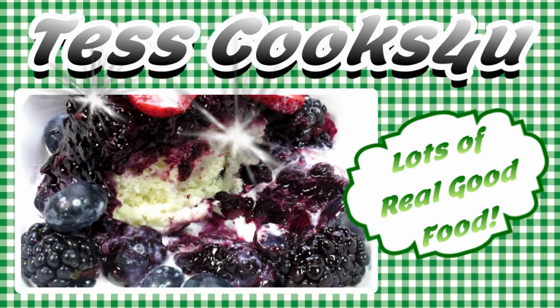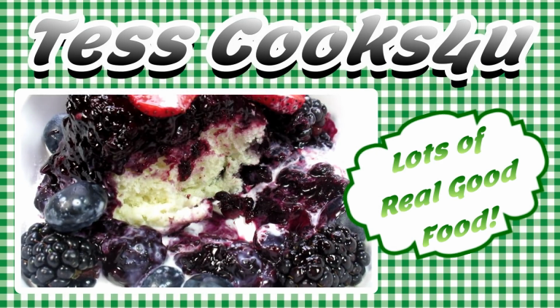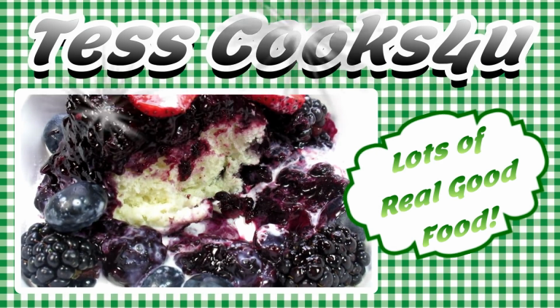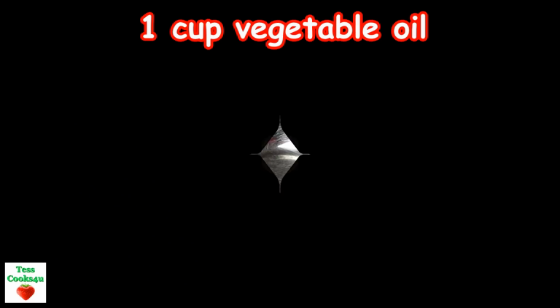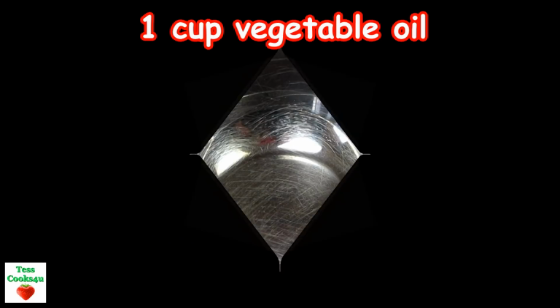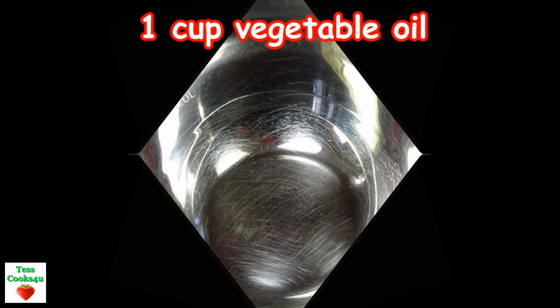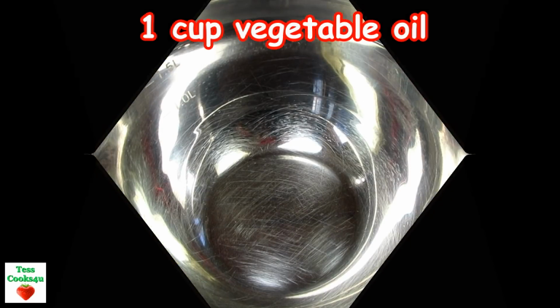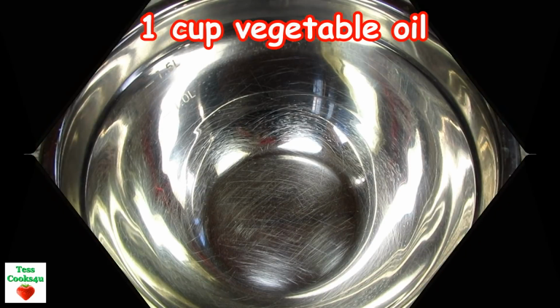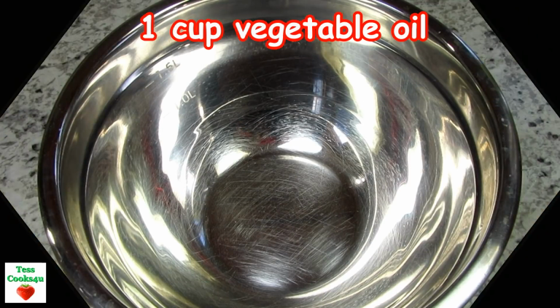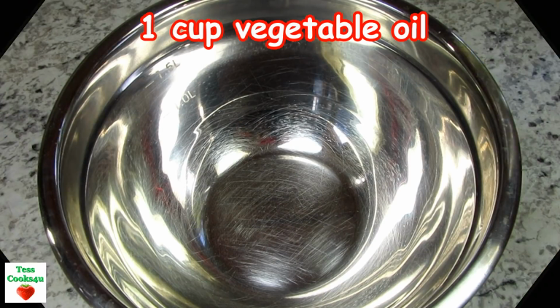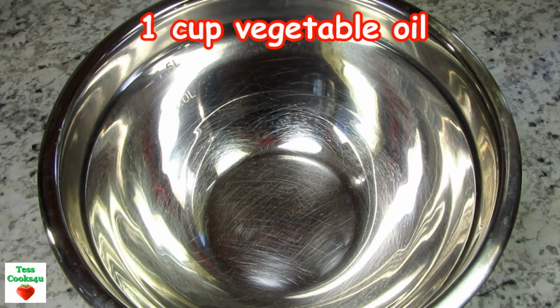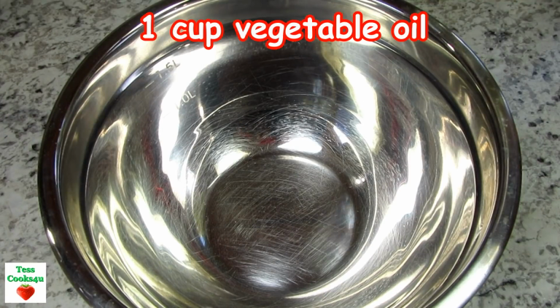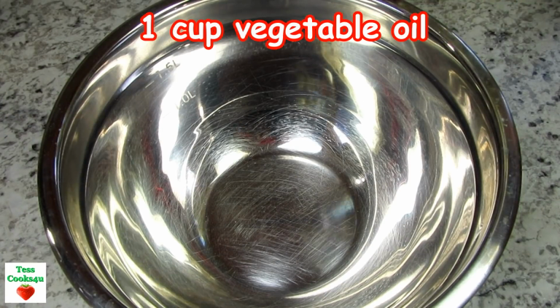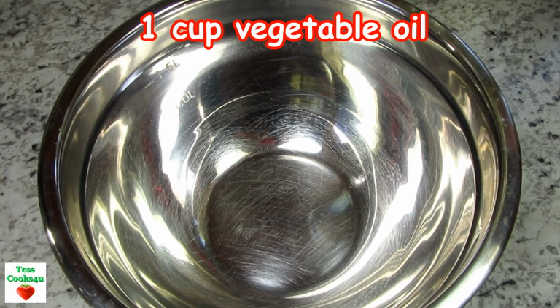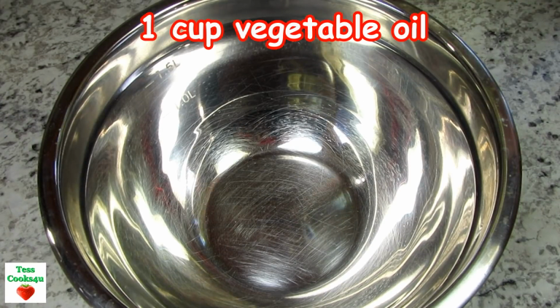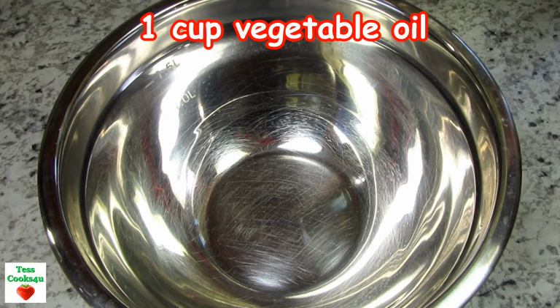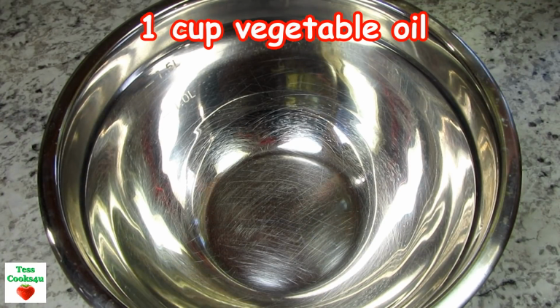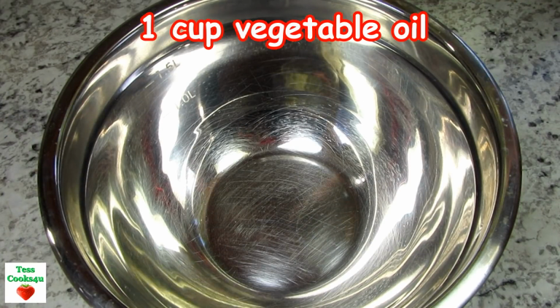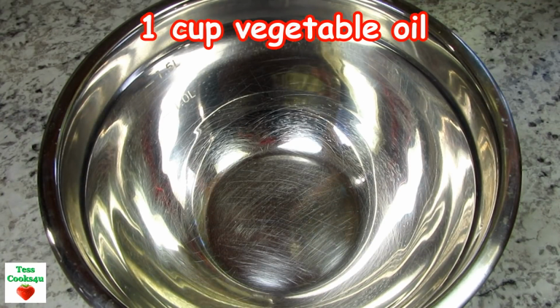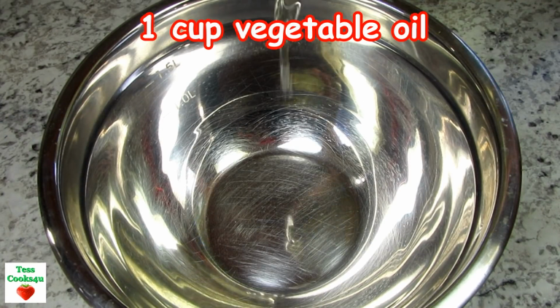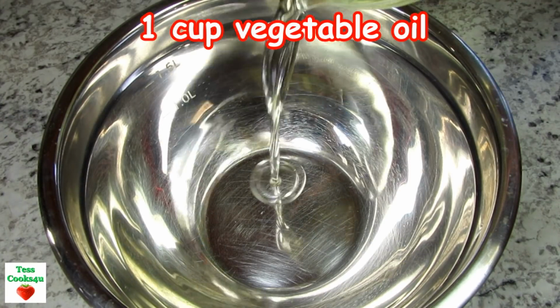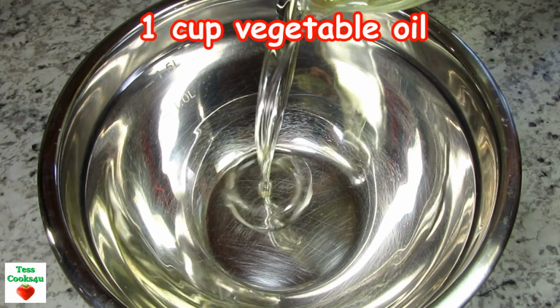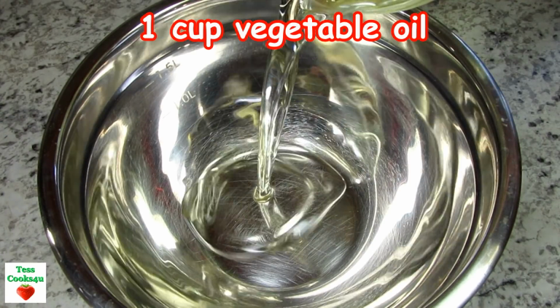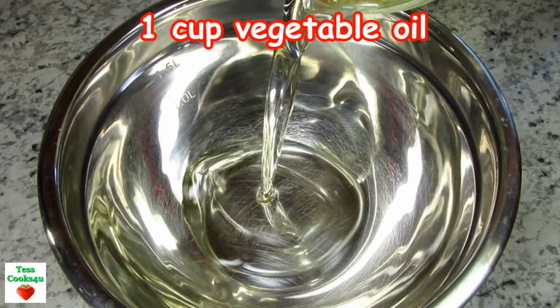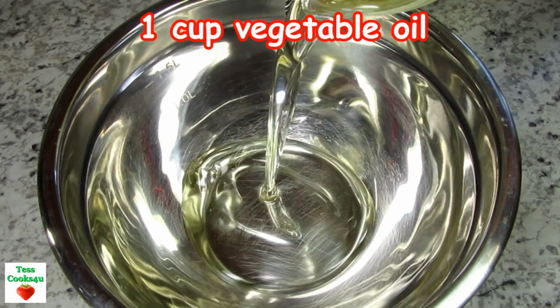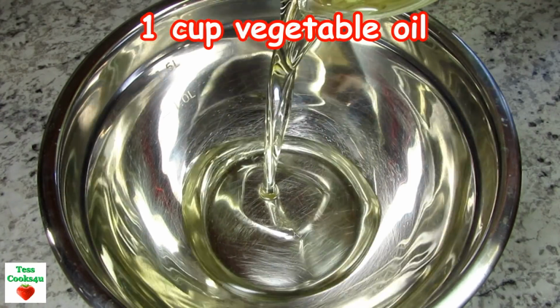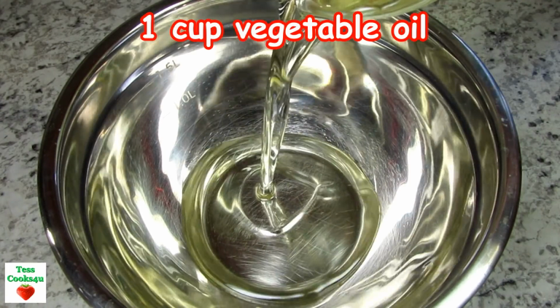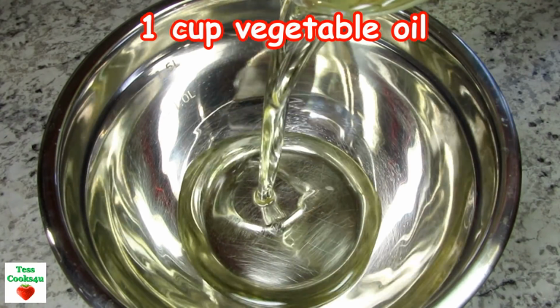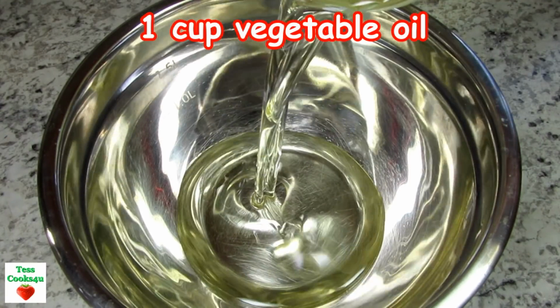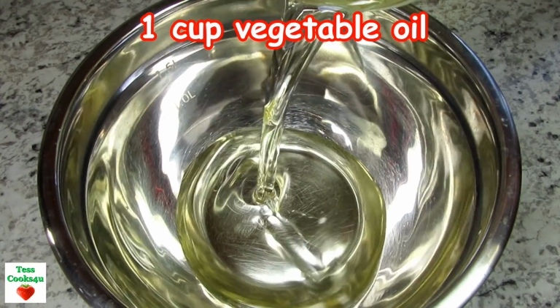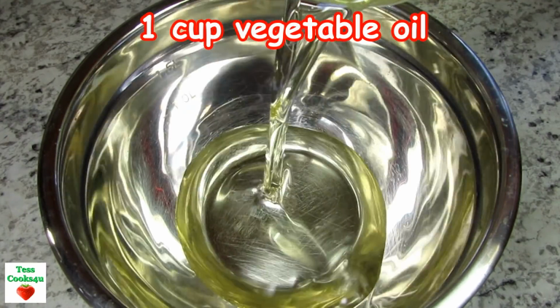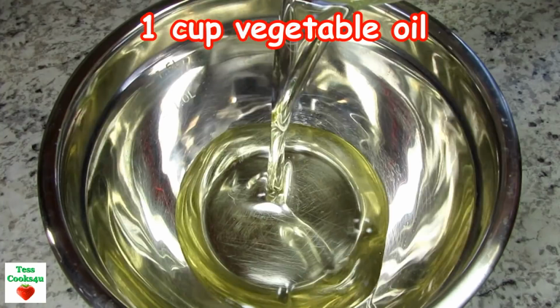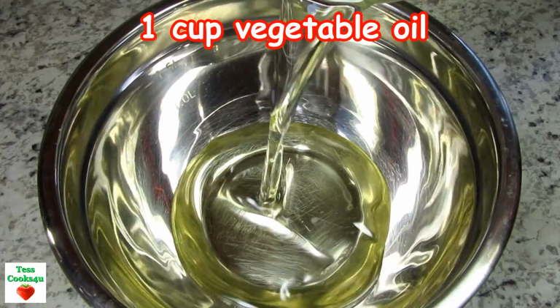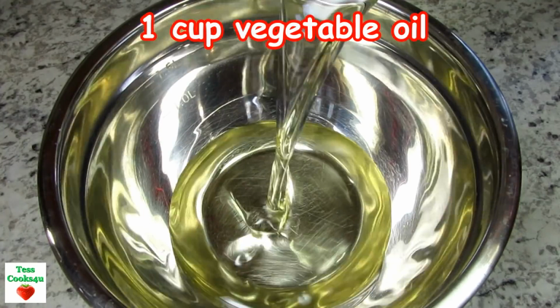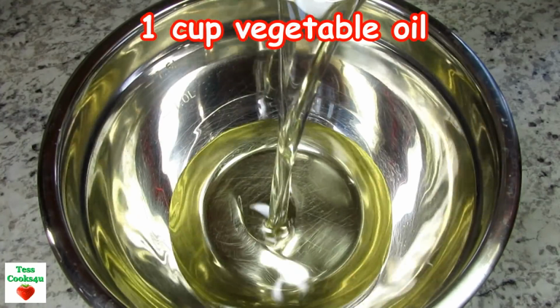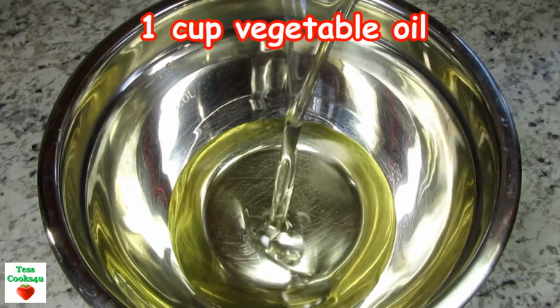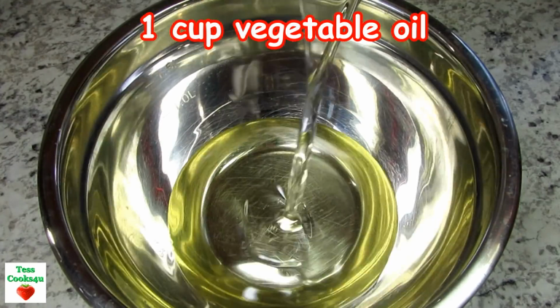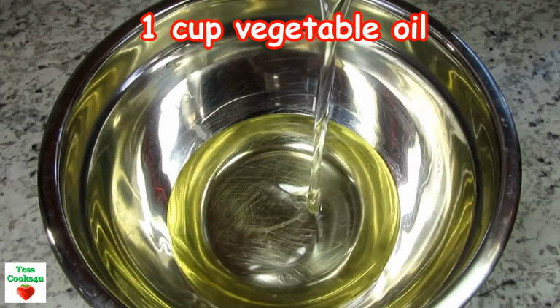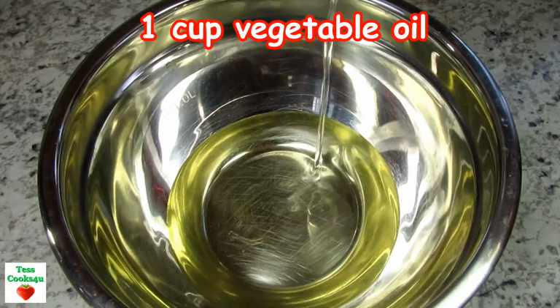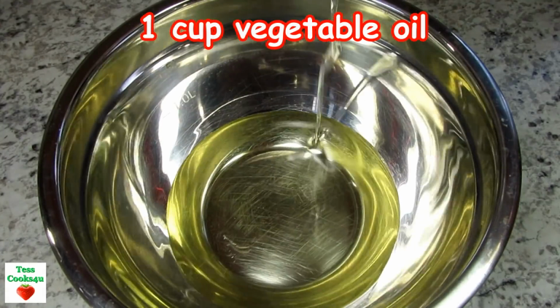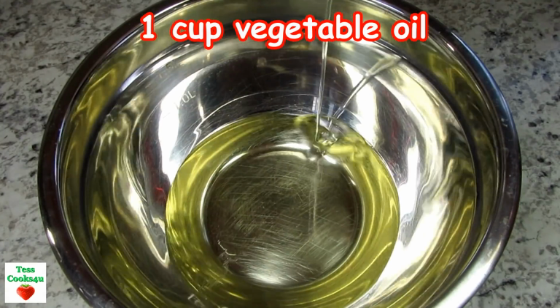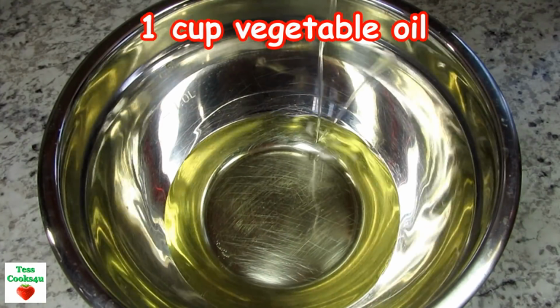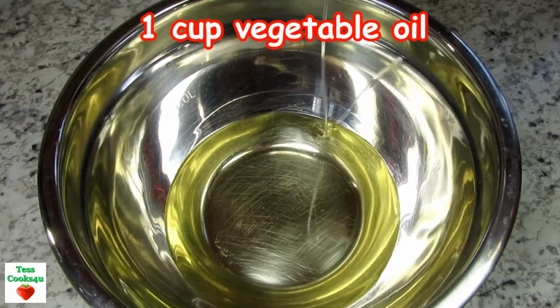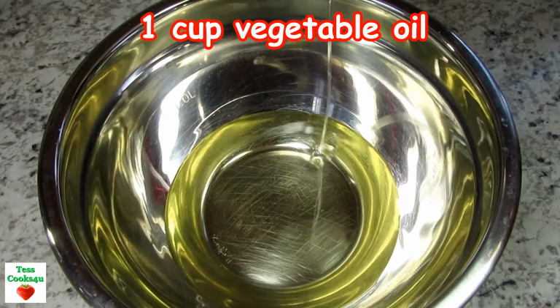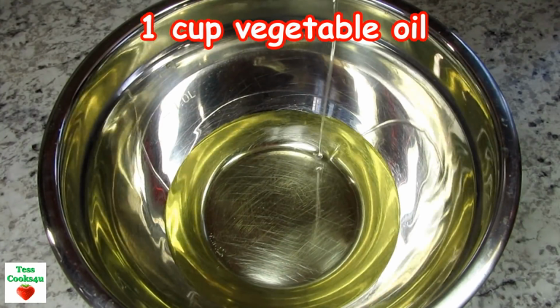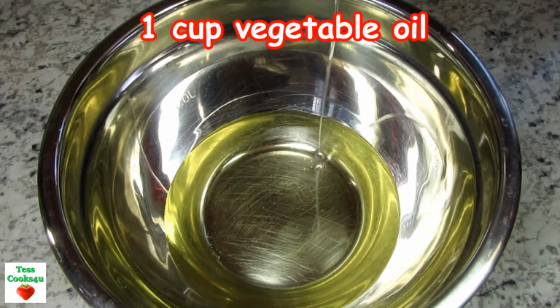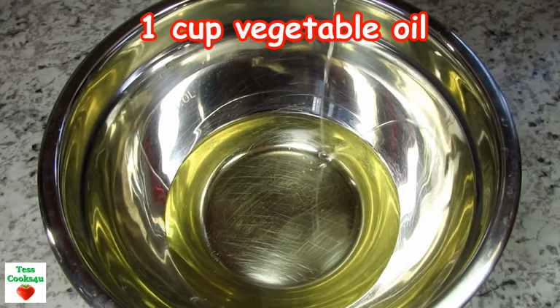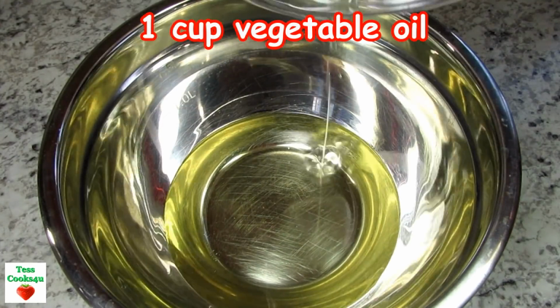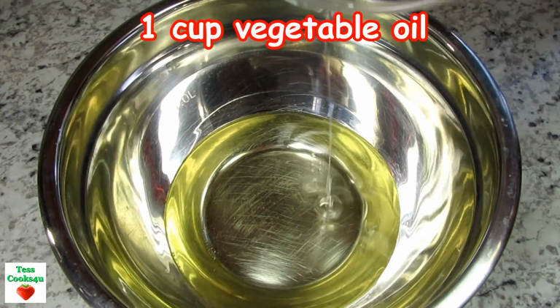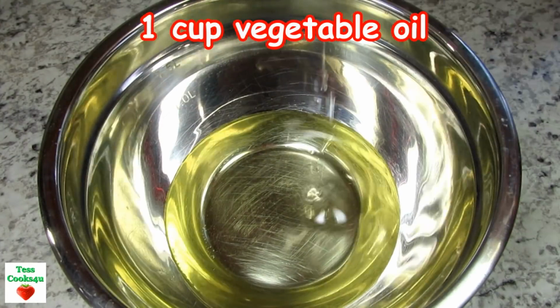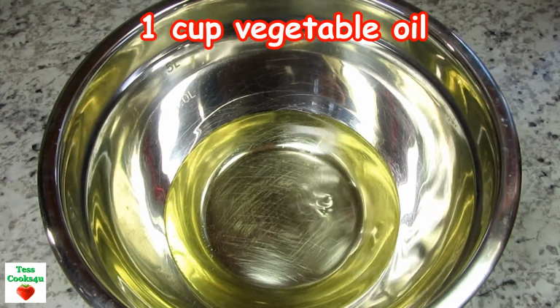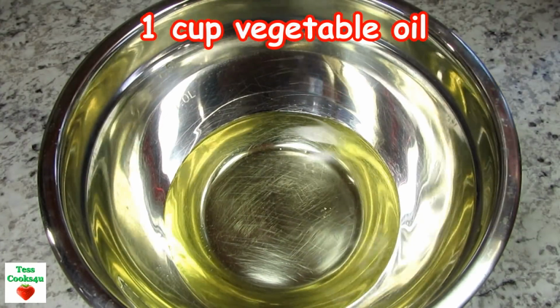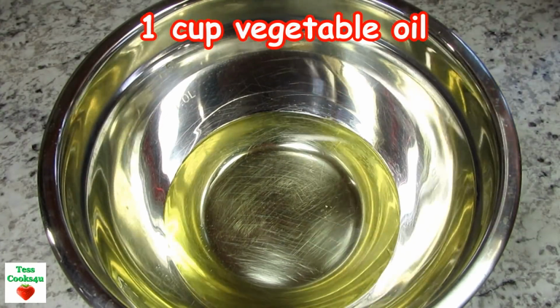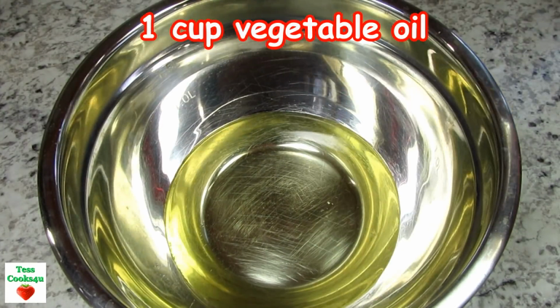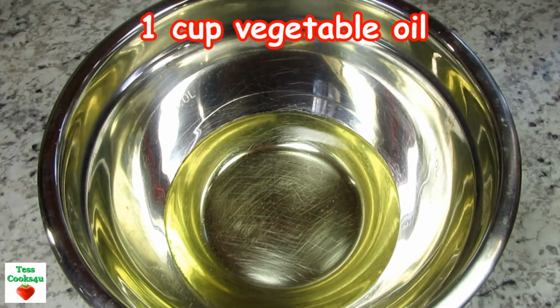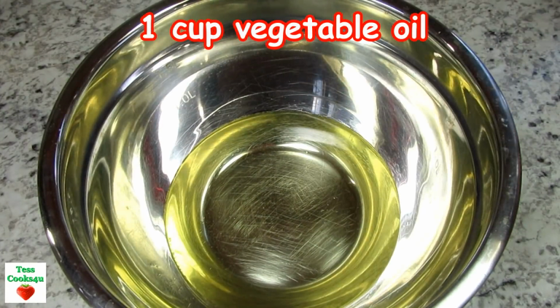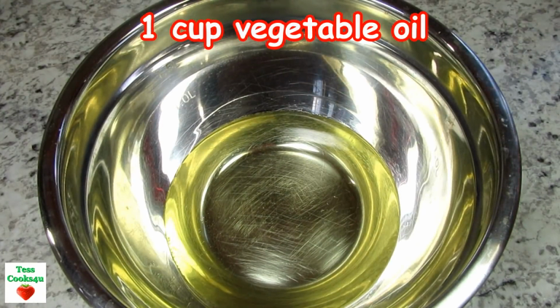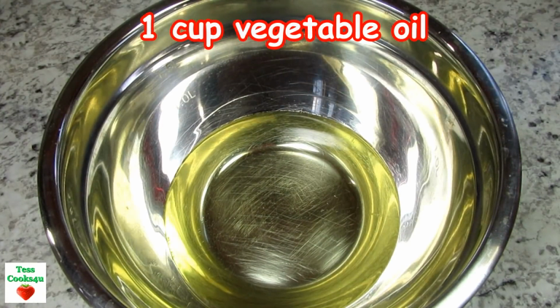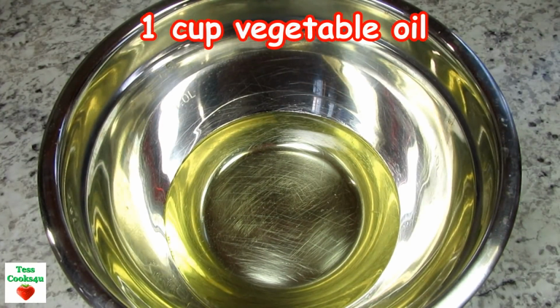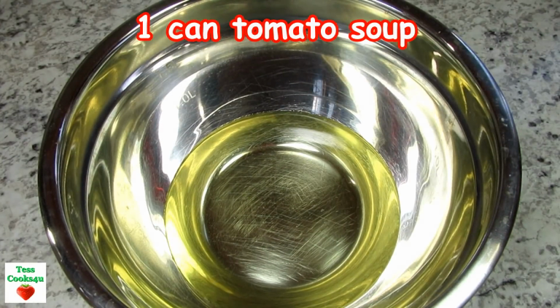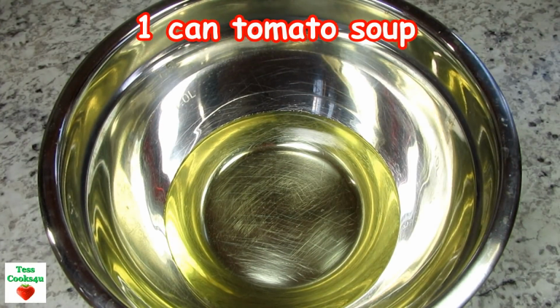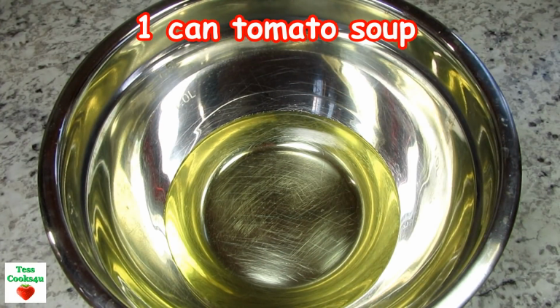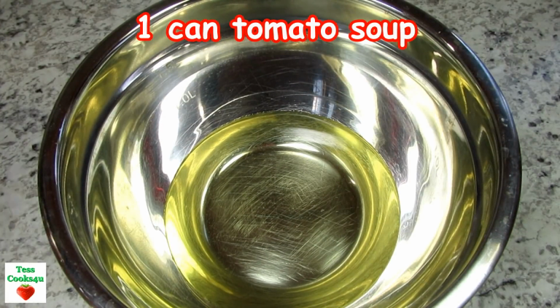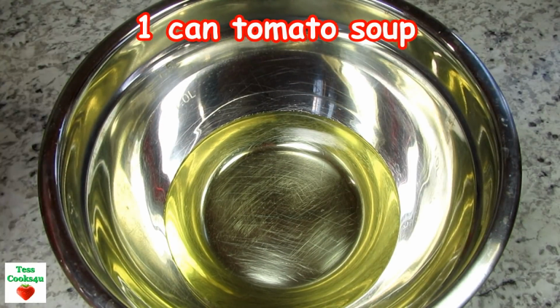You can make this Catalina dressing in the blender, food processor, or use a hand mixer. This is such a quick and easy salad dressing.